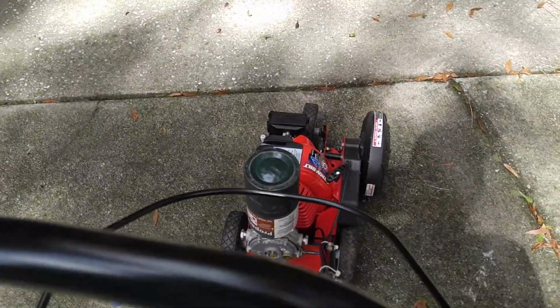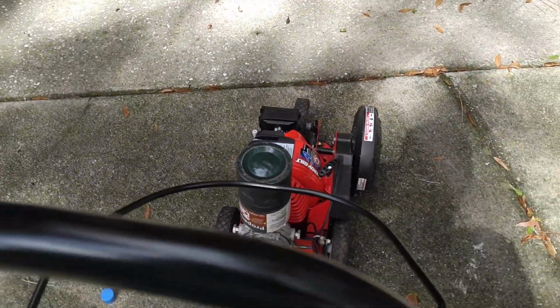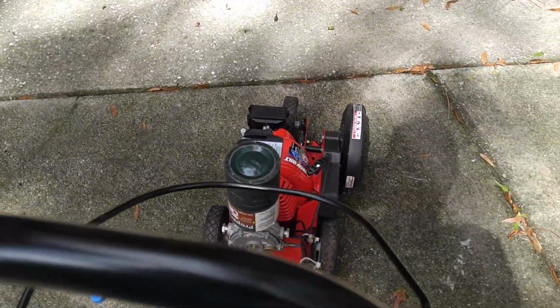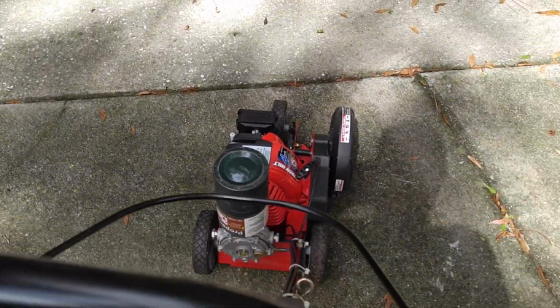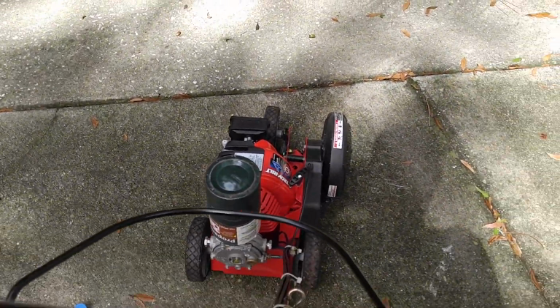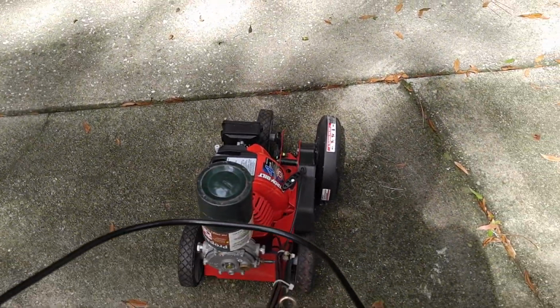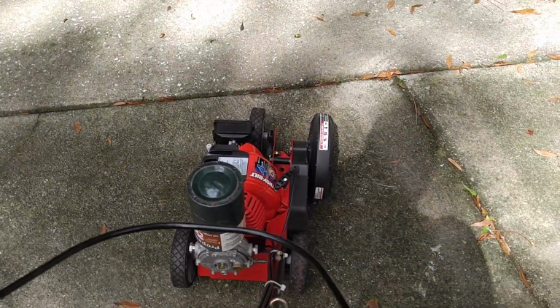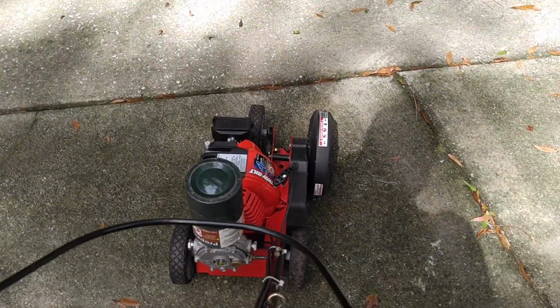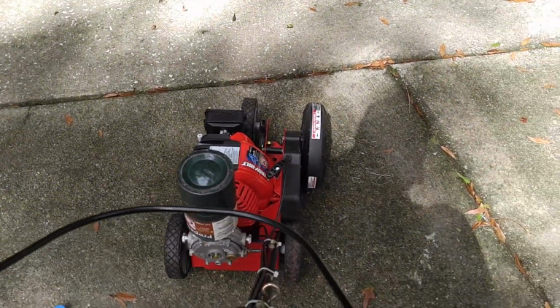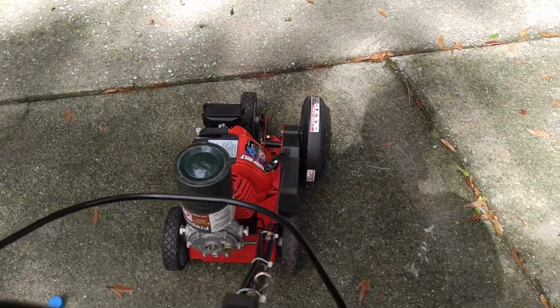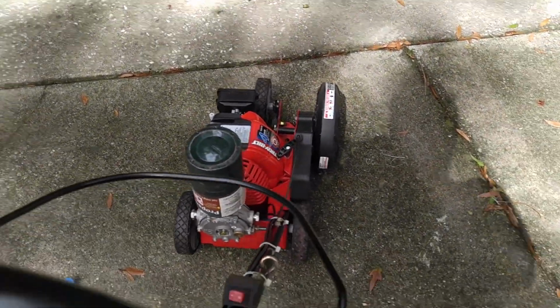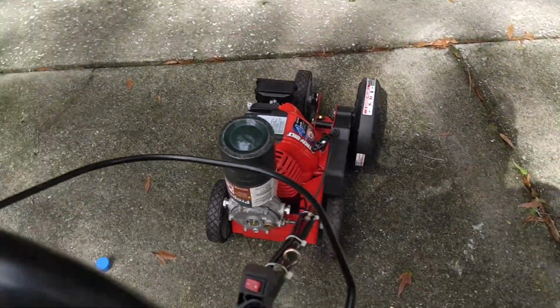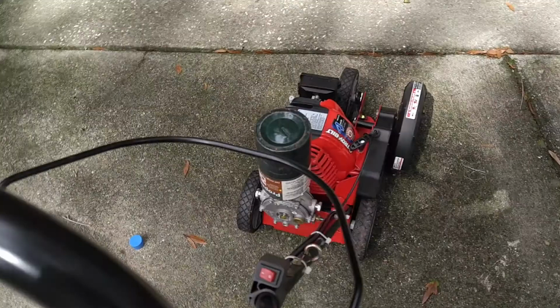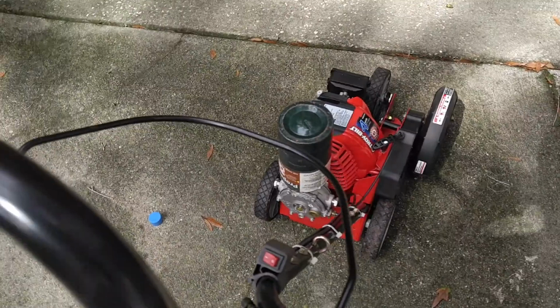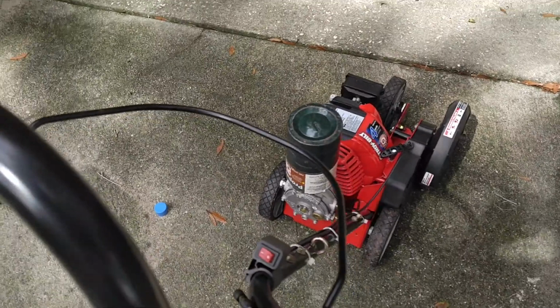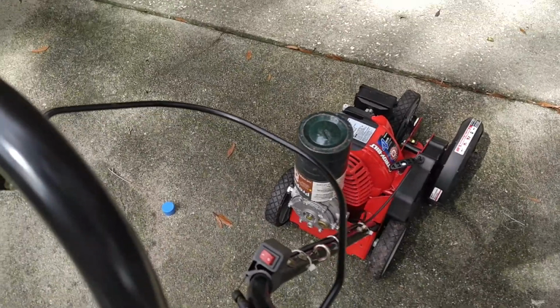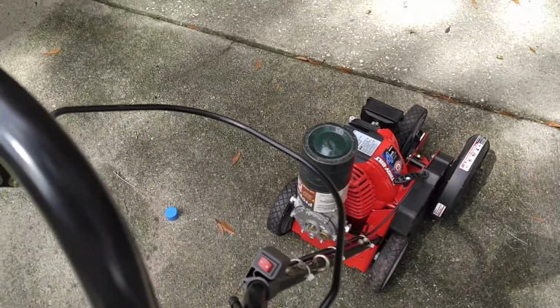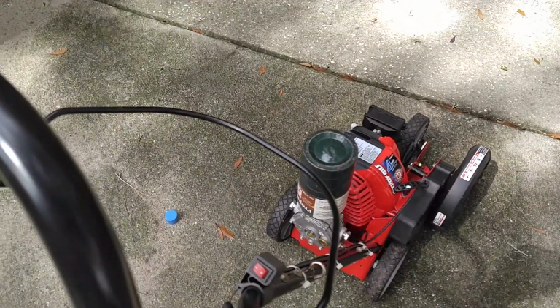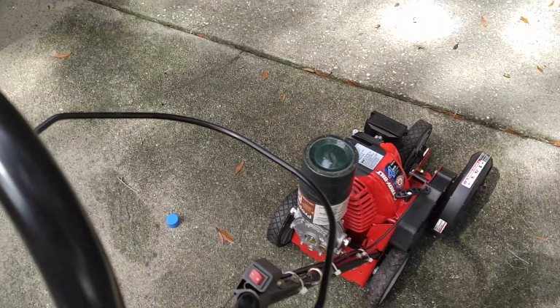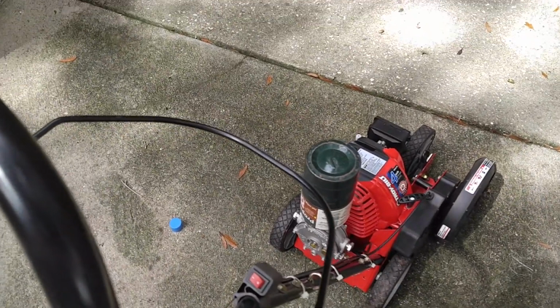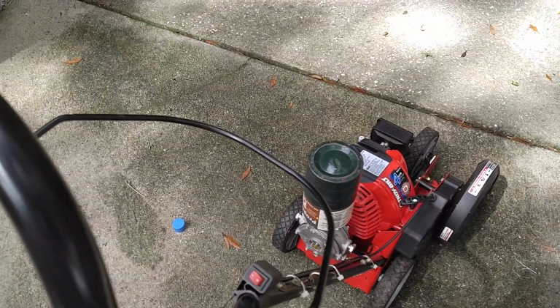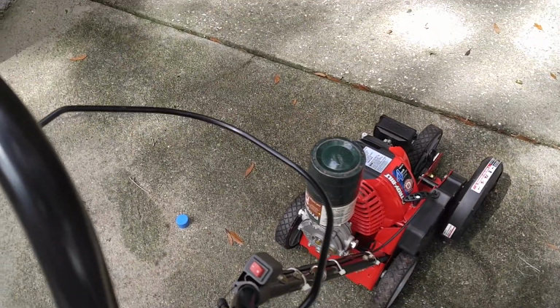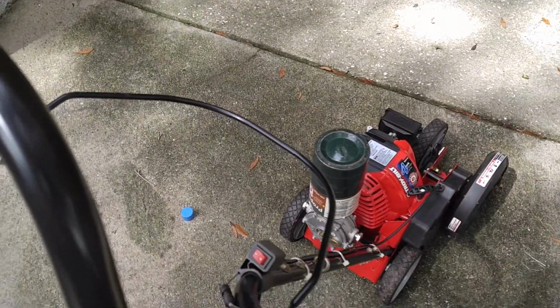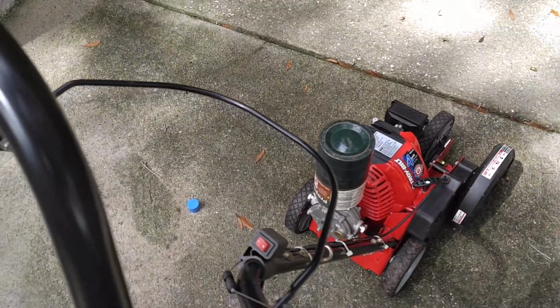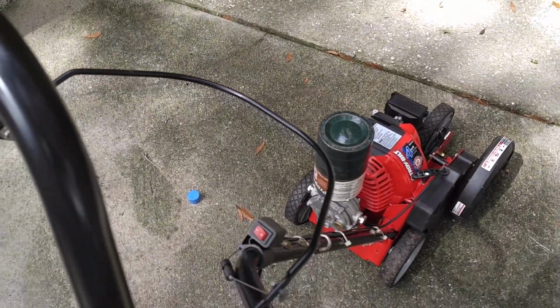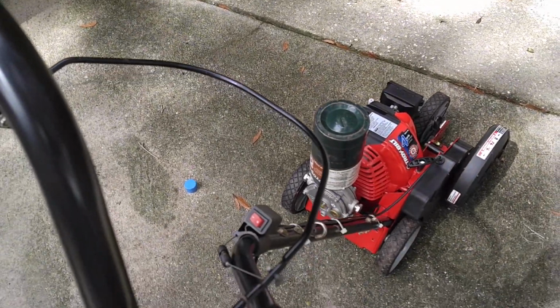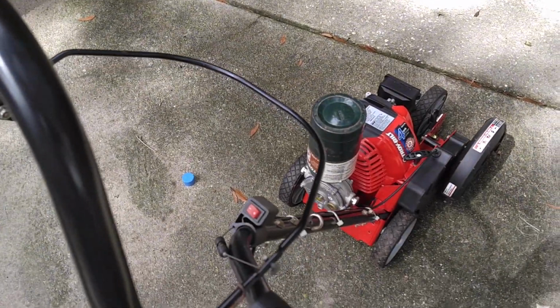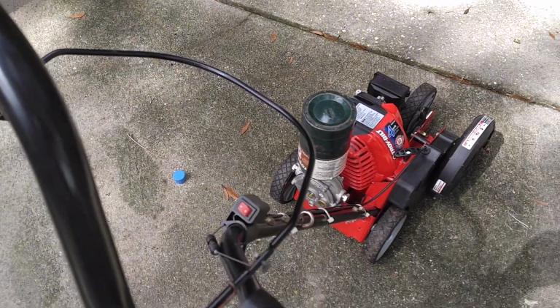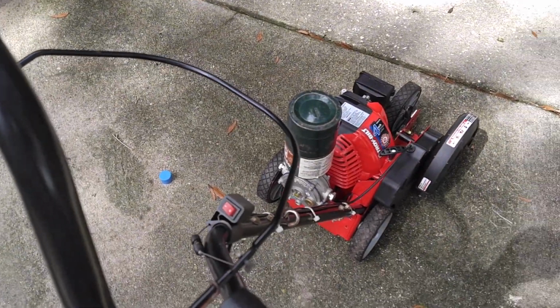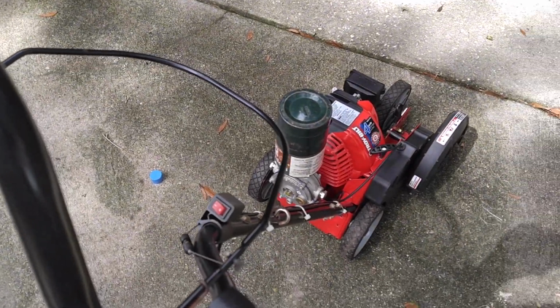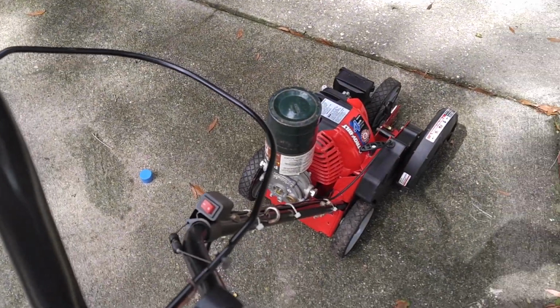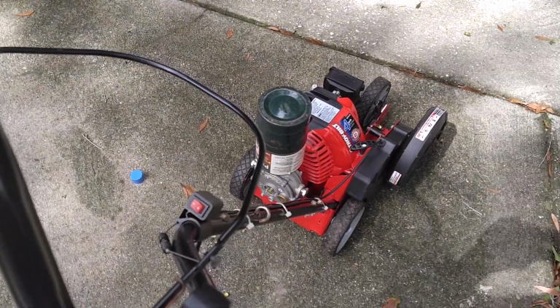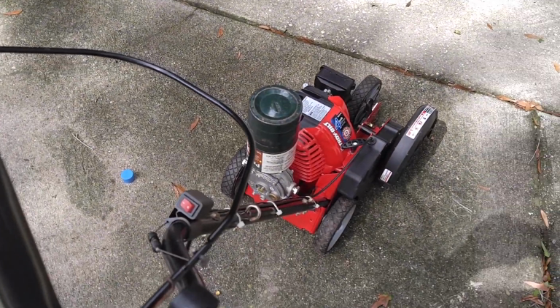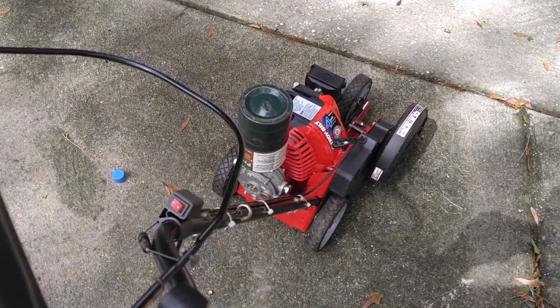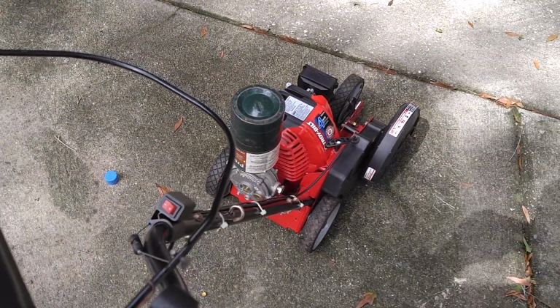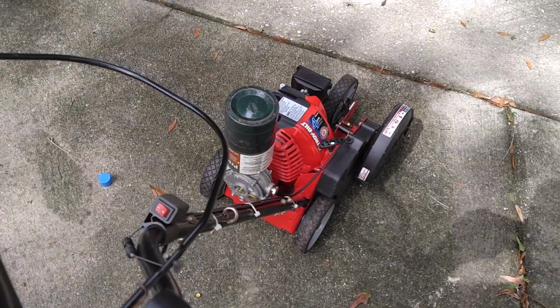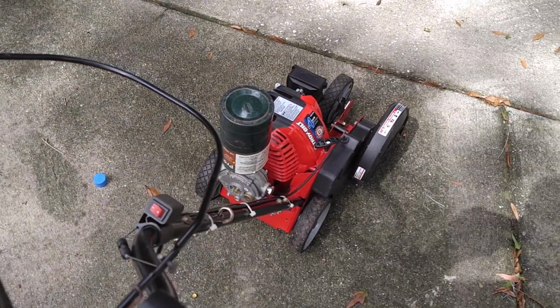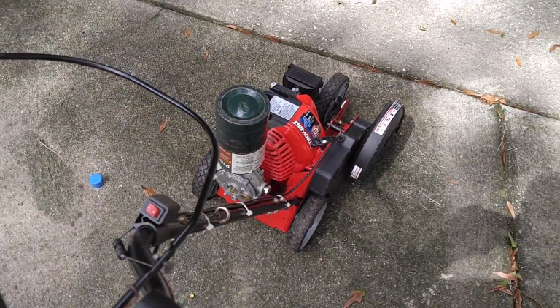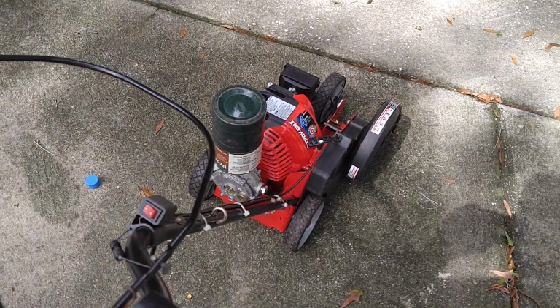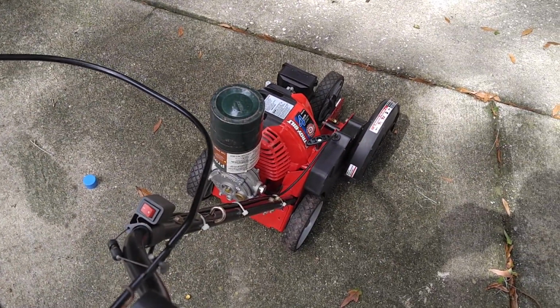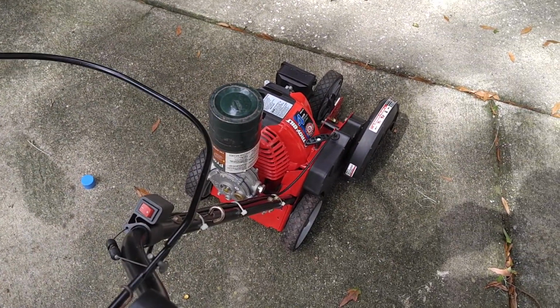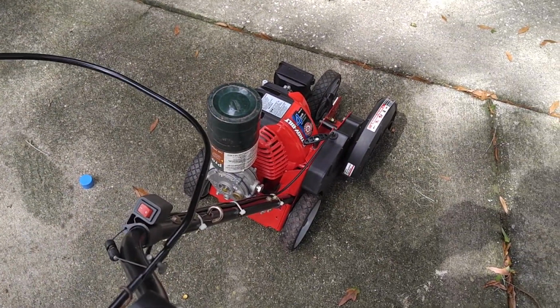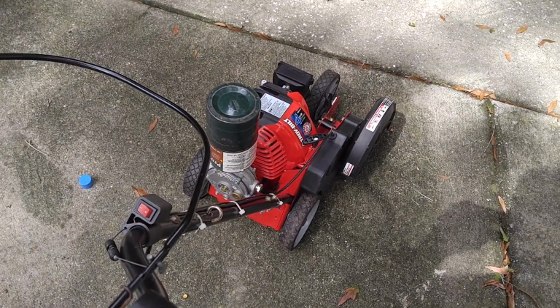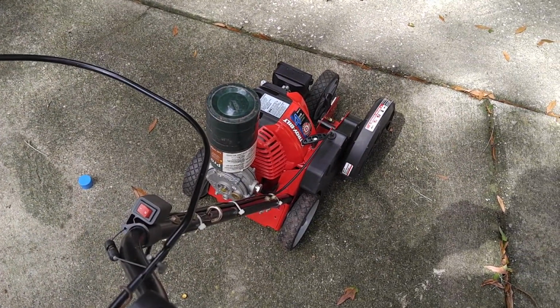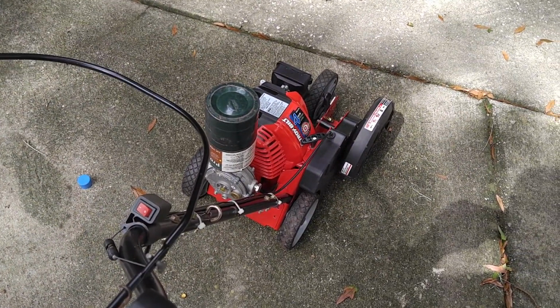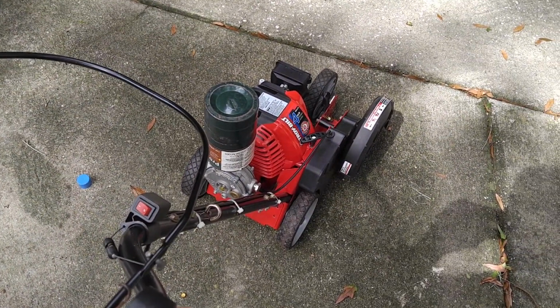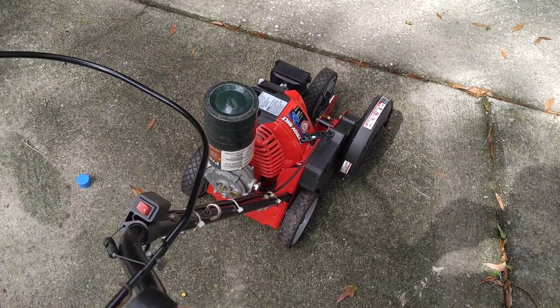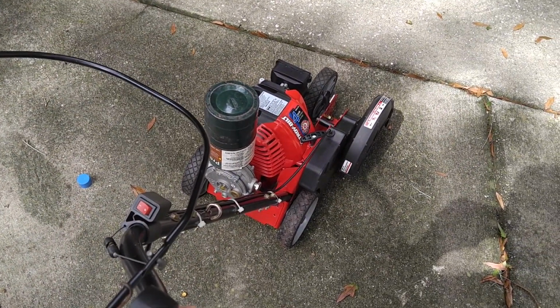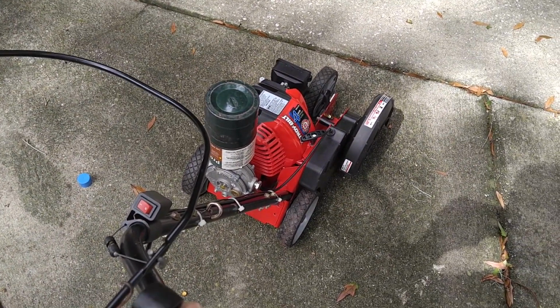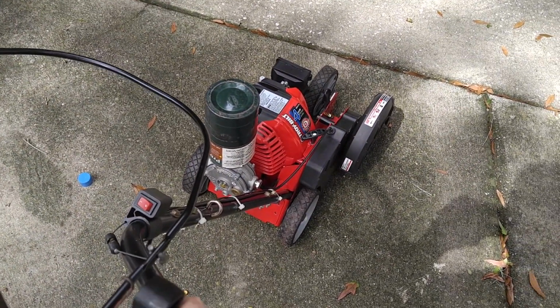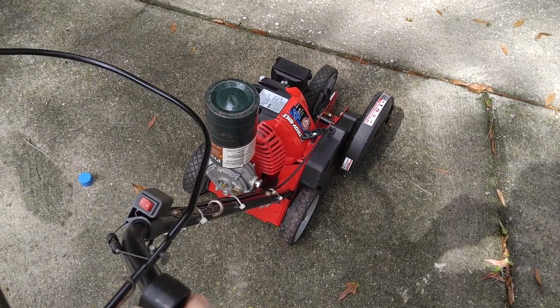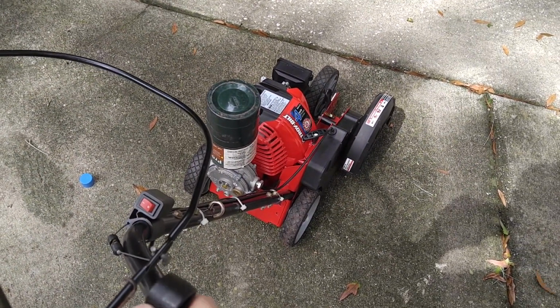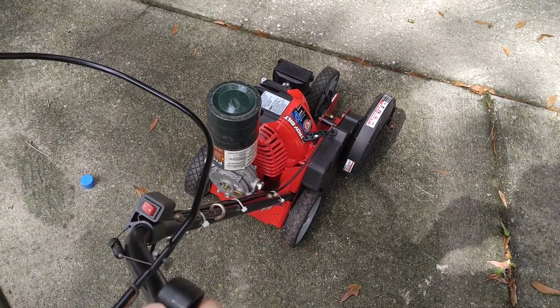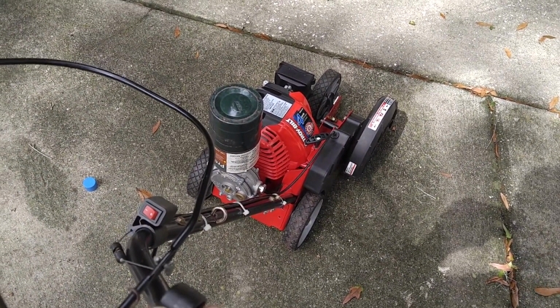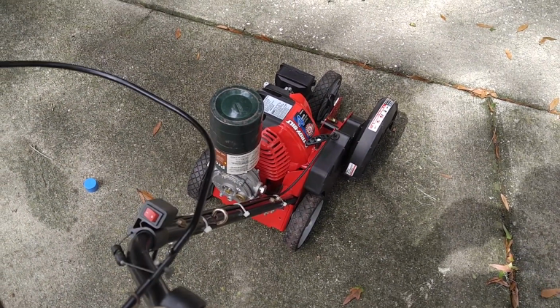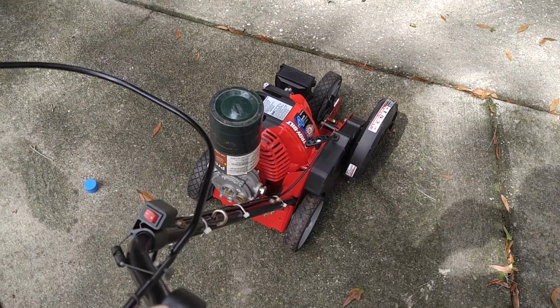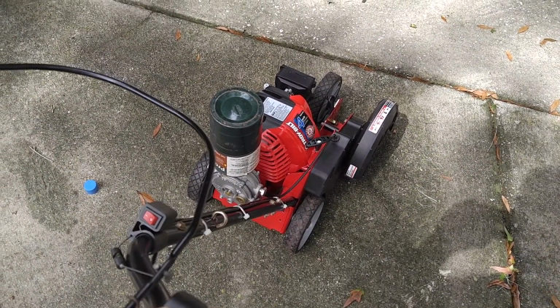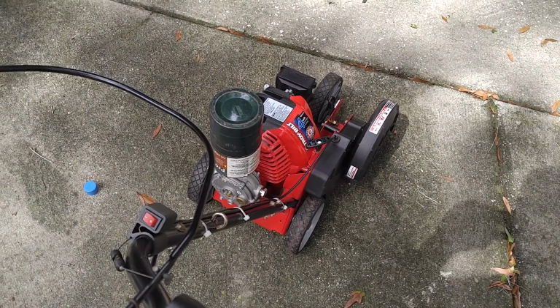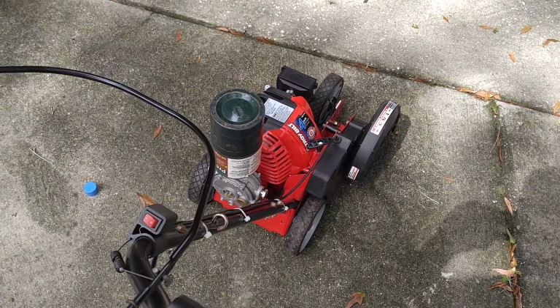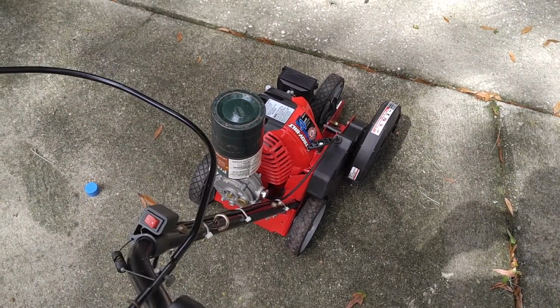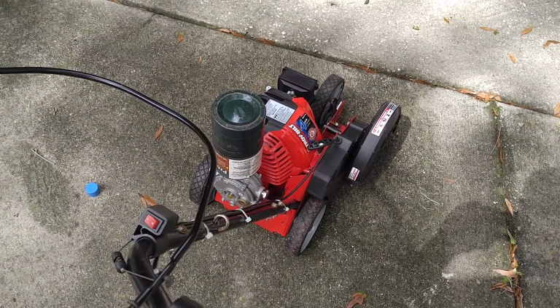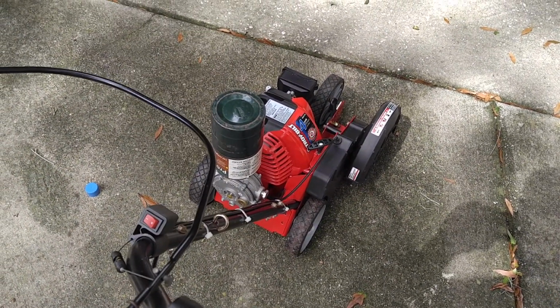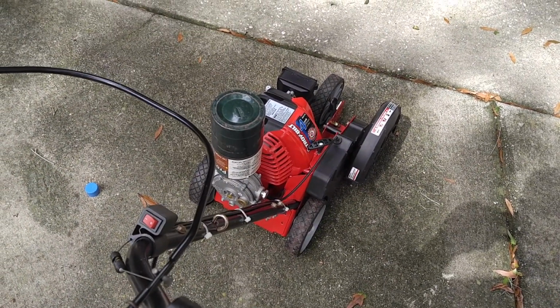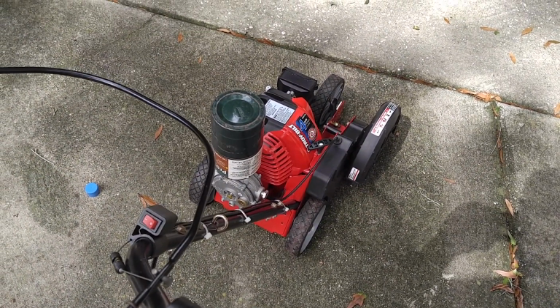Notice how slow this thing is idling. I really love how slow it idles — it saves a lot of fuel. It still has a pretty good range.